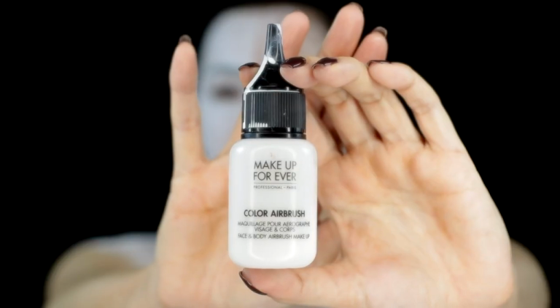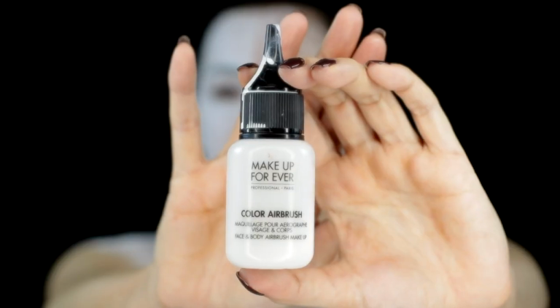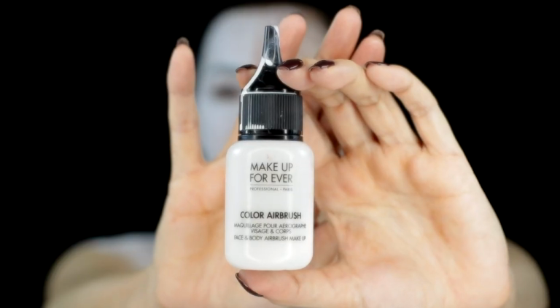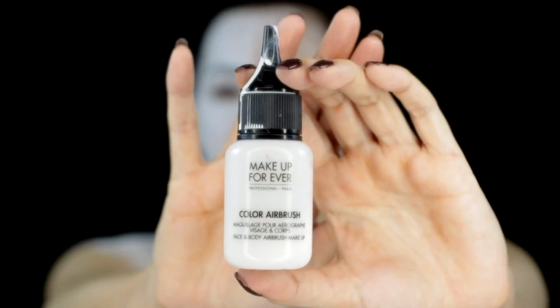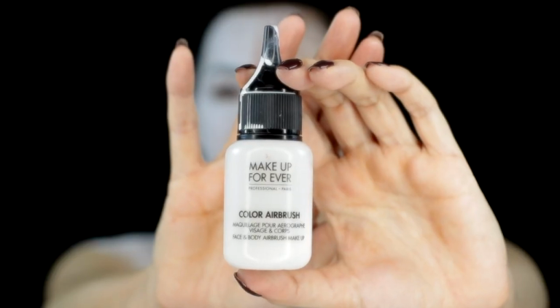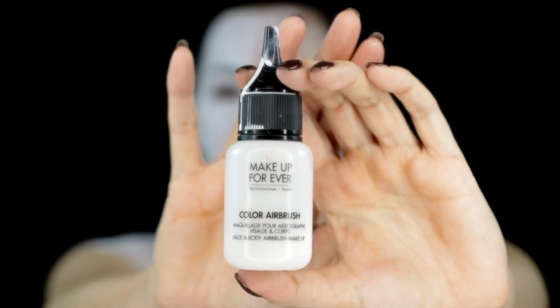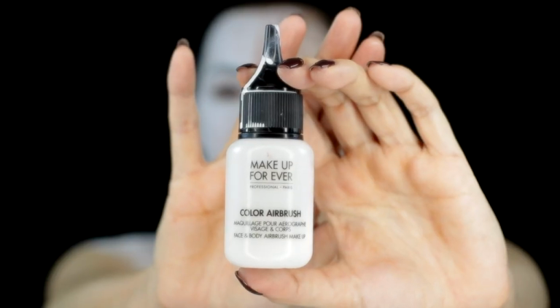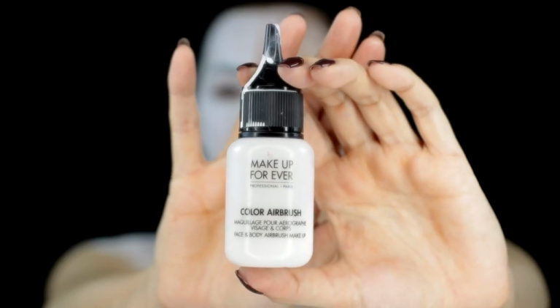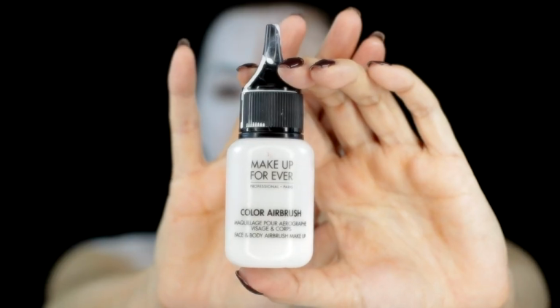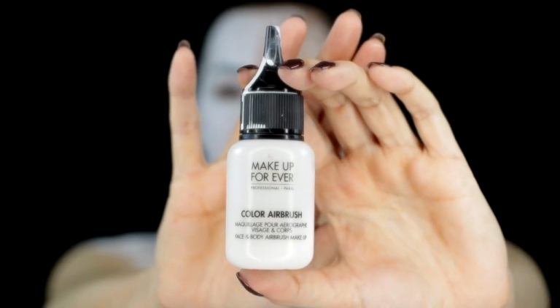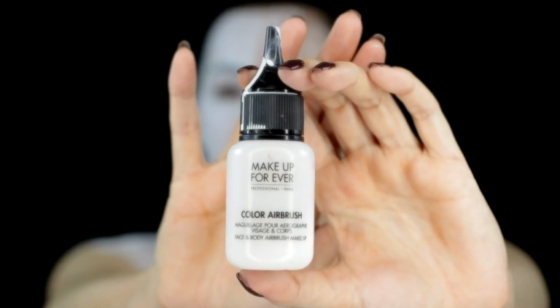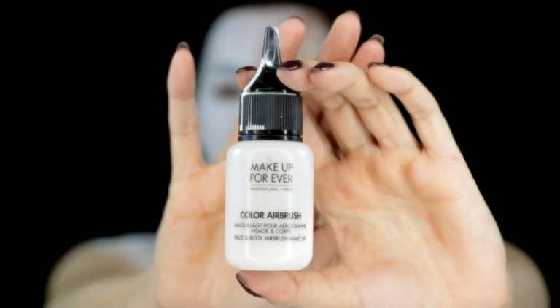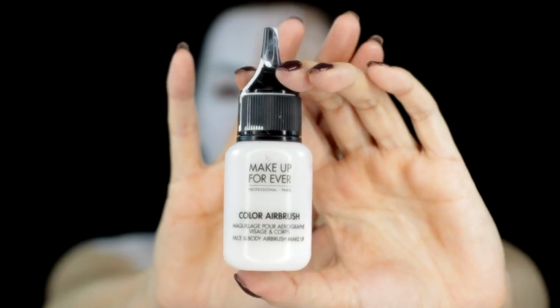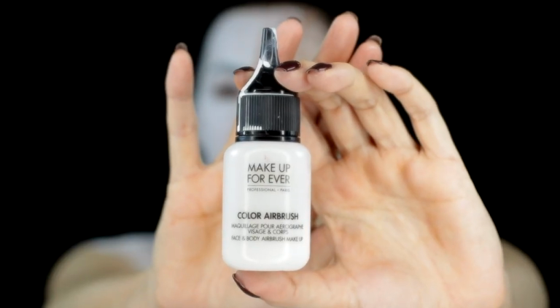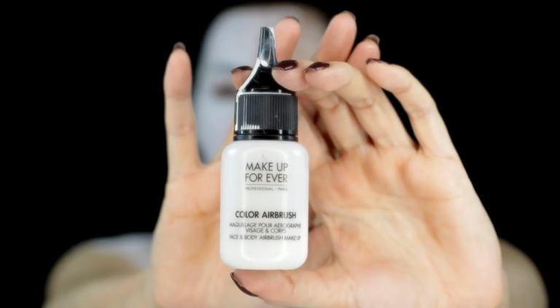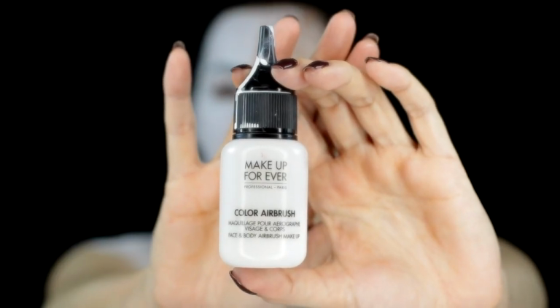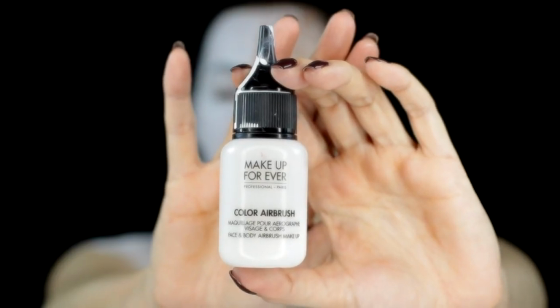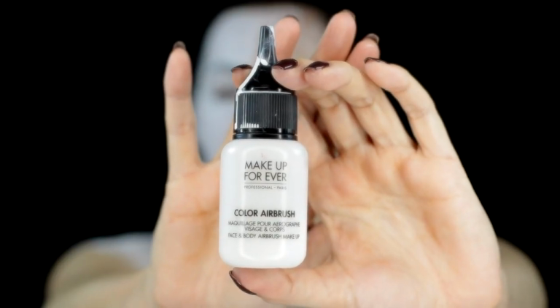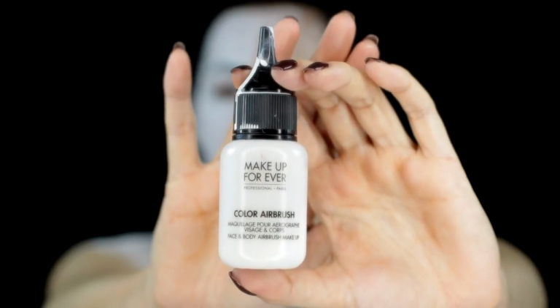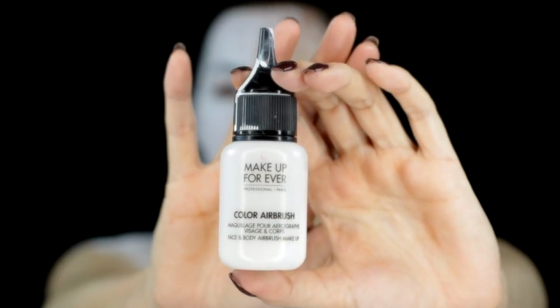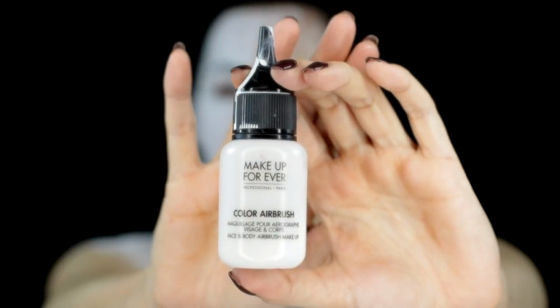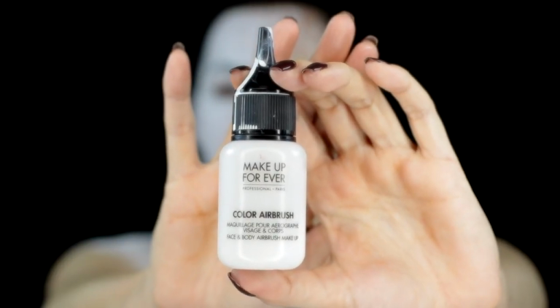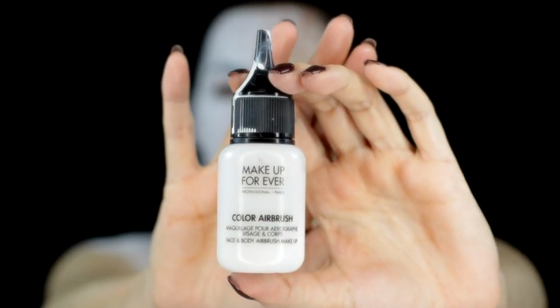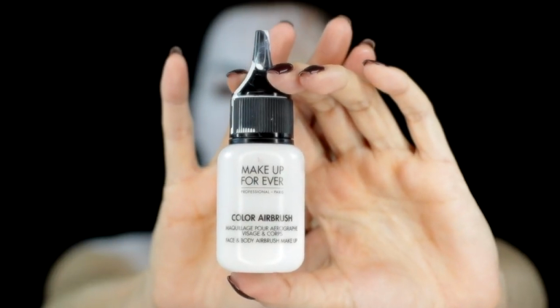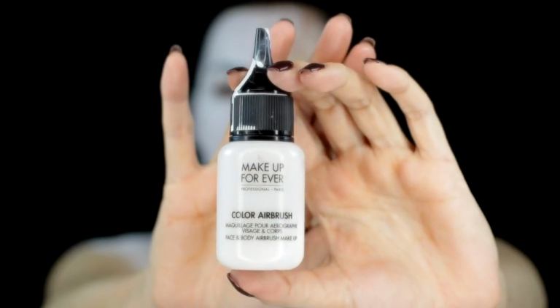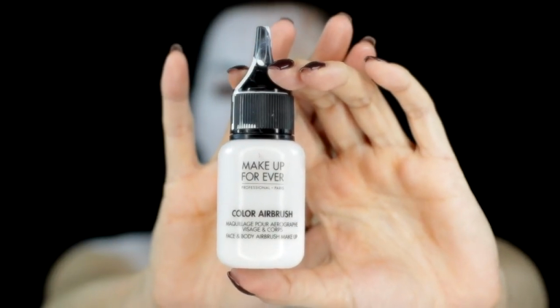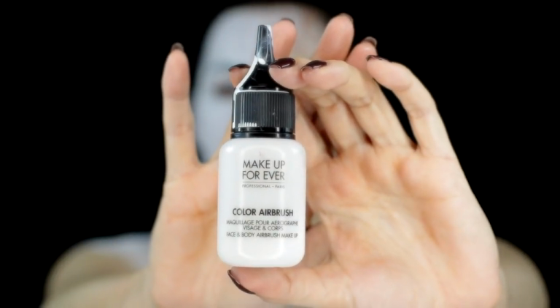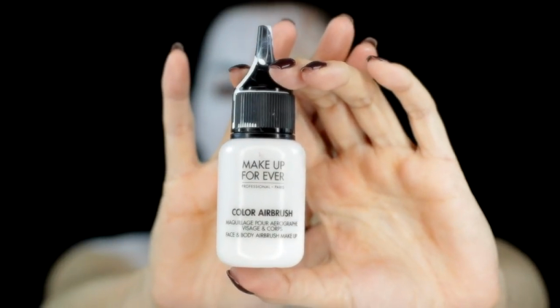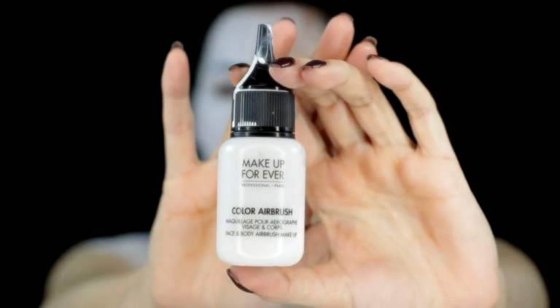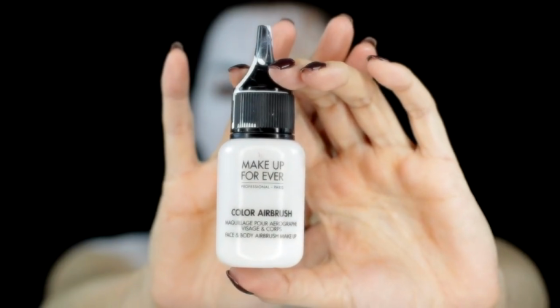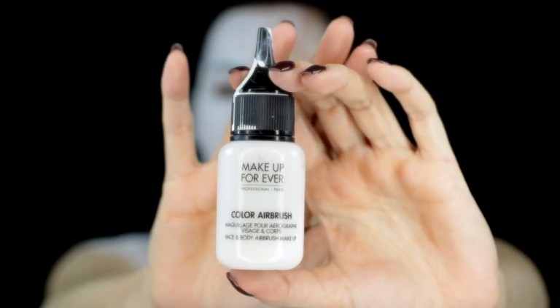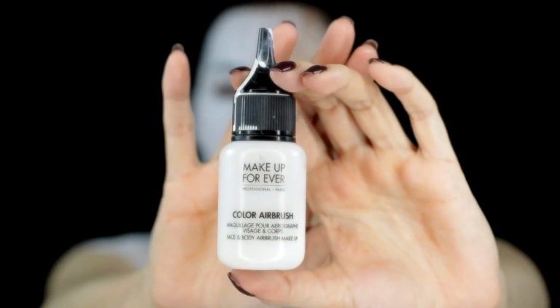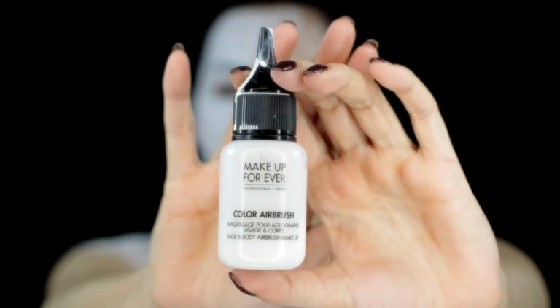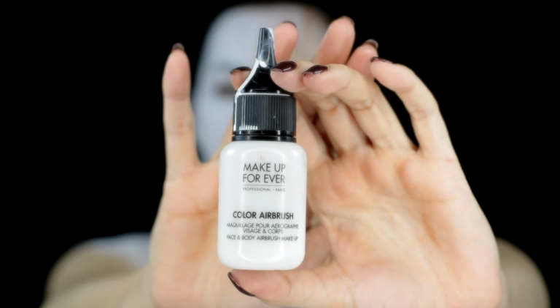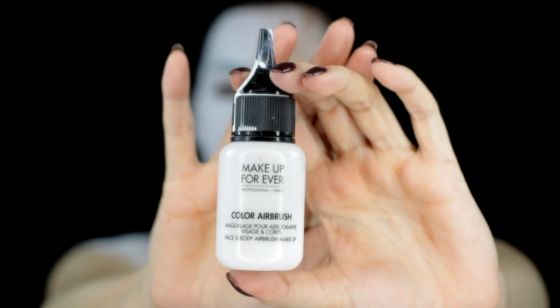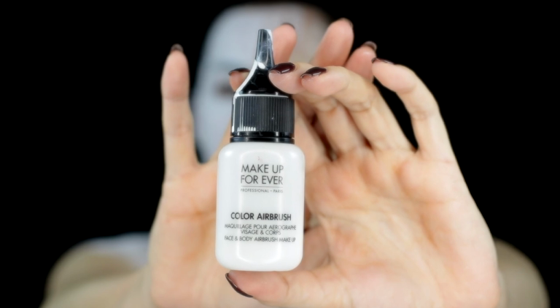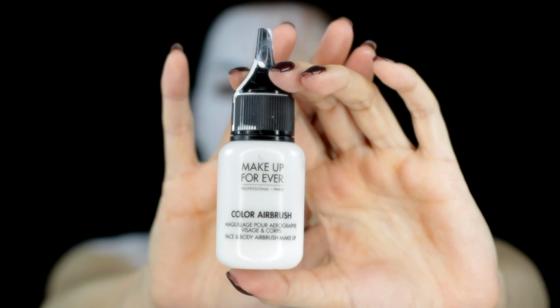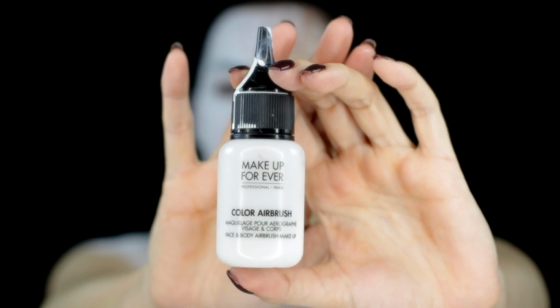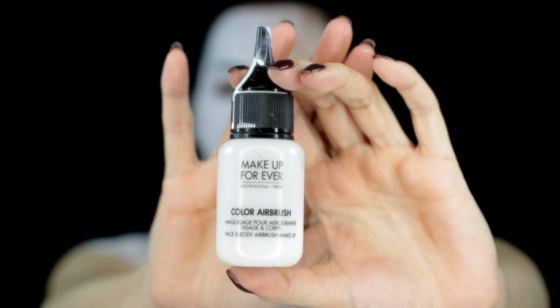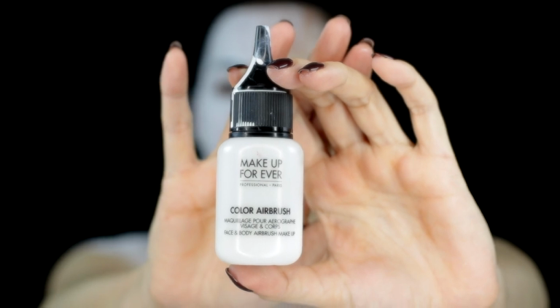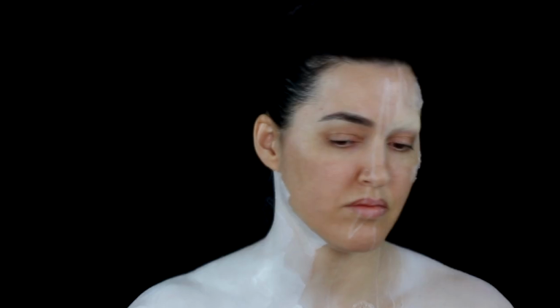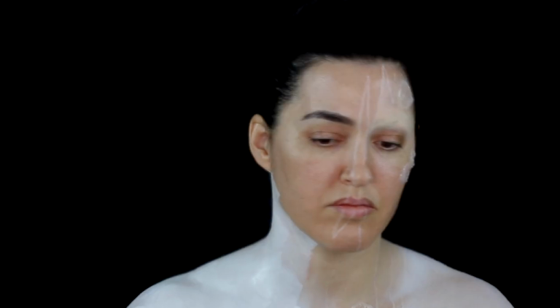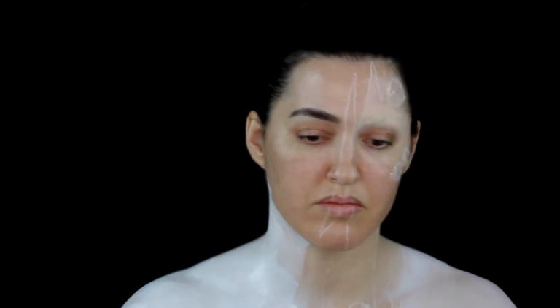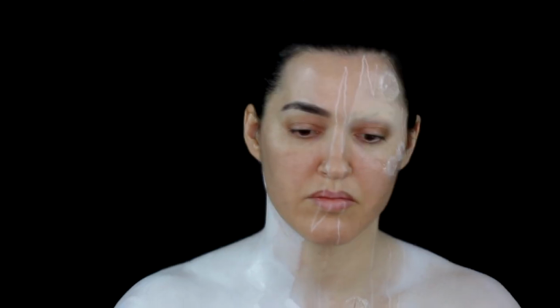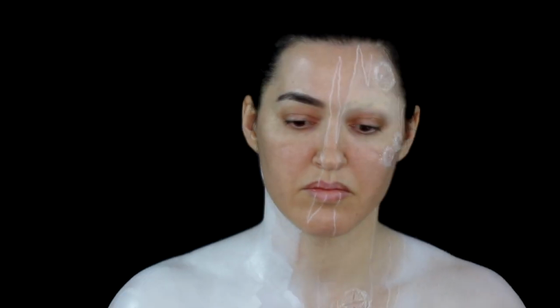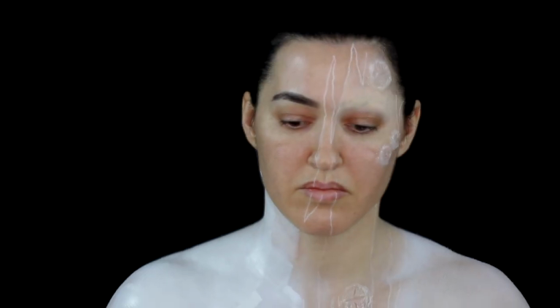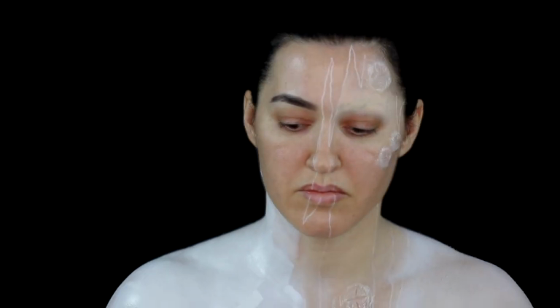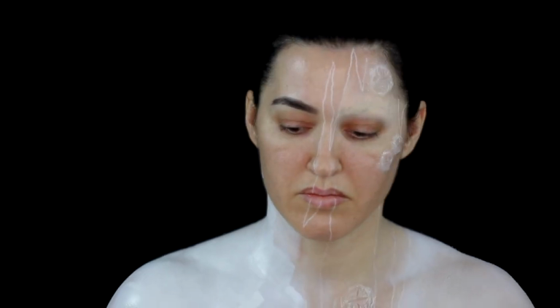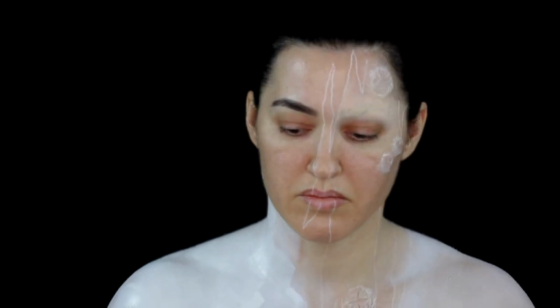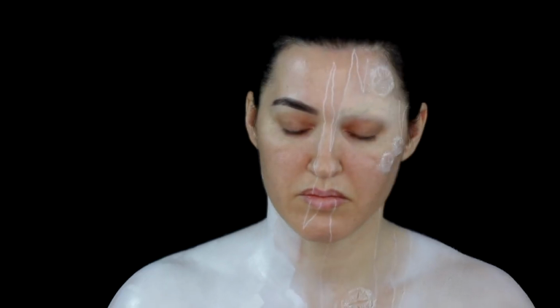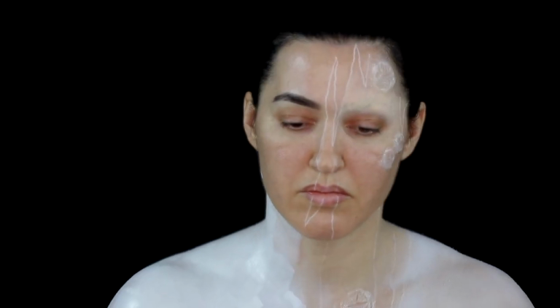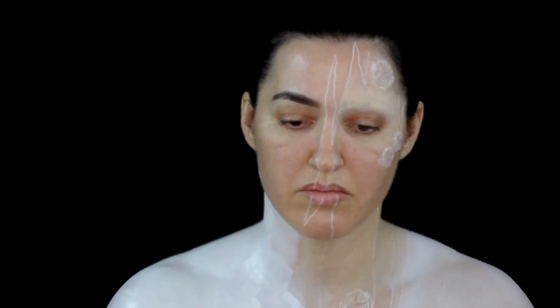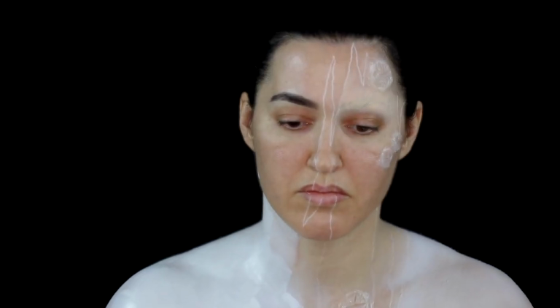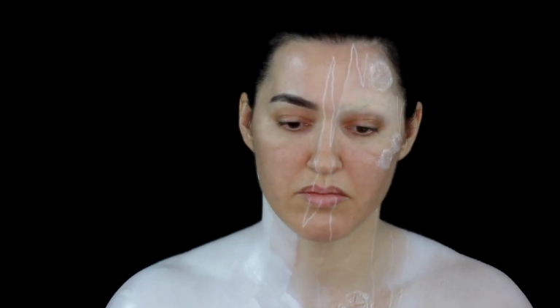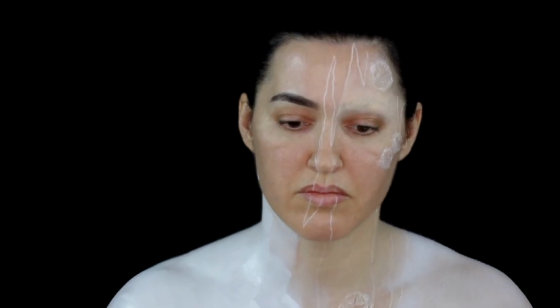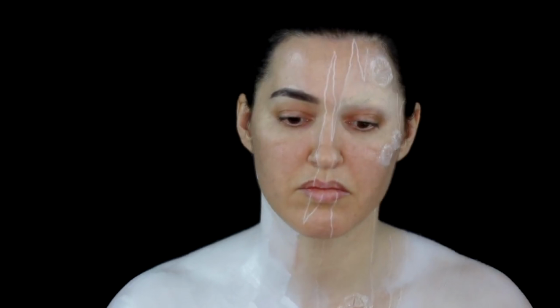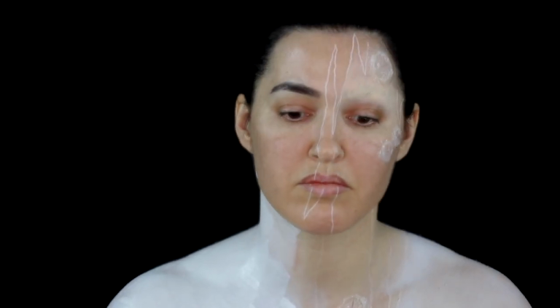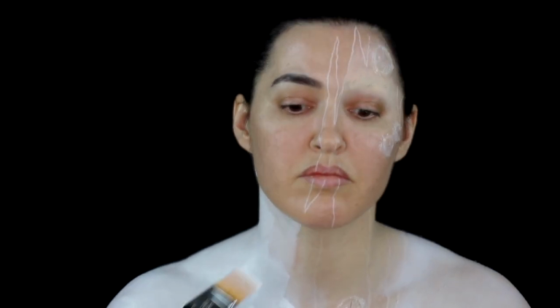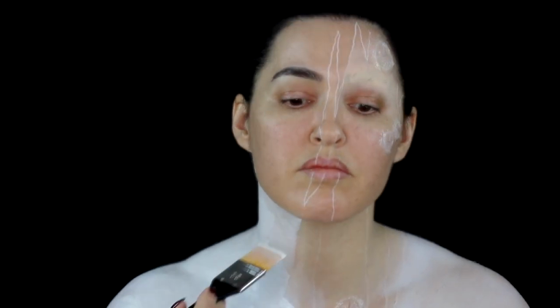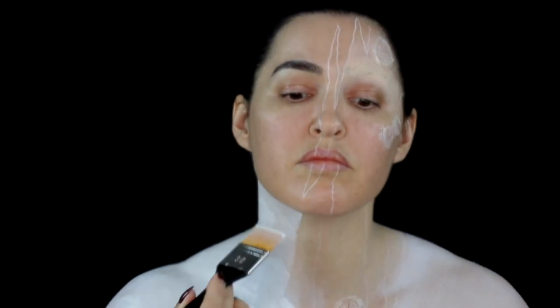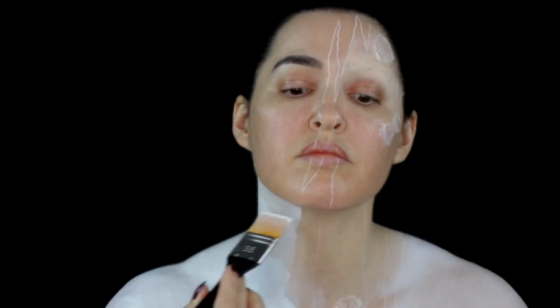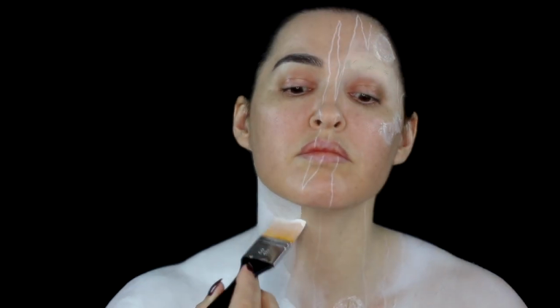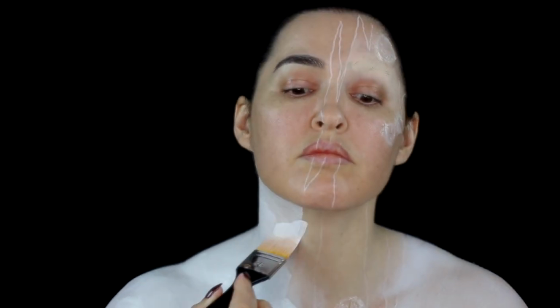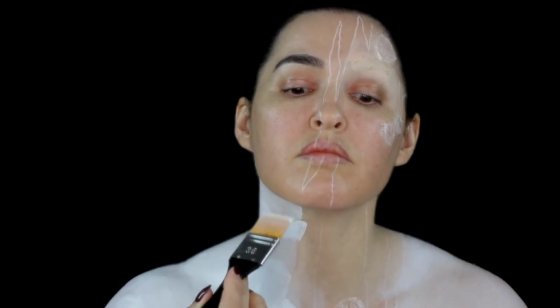I painted myself white using the Makeup Forever colour airbrush, and I did this using an artist brush from my local craft store.